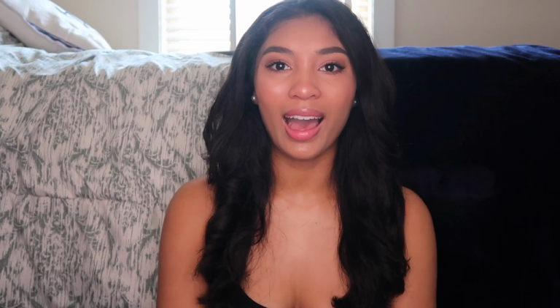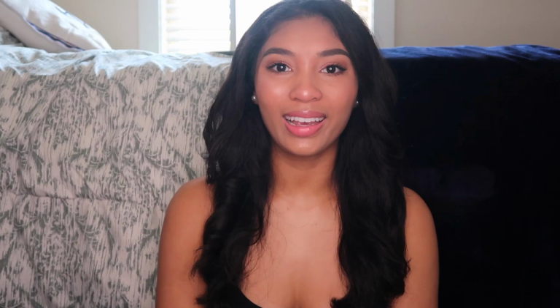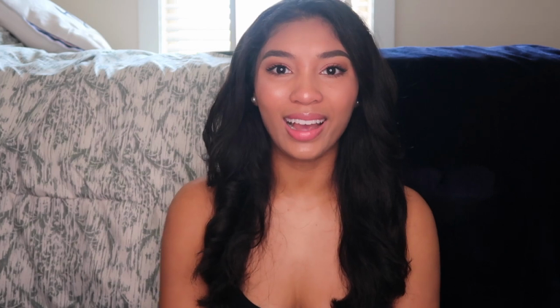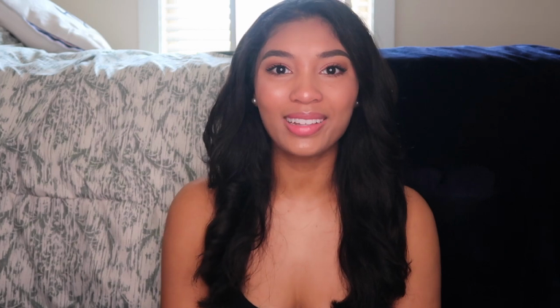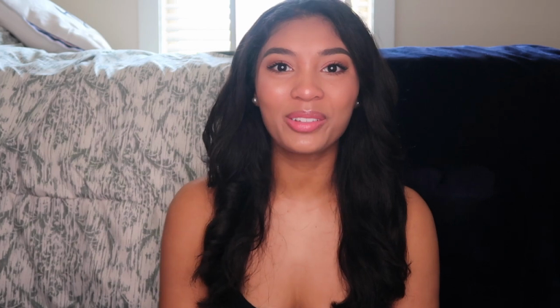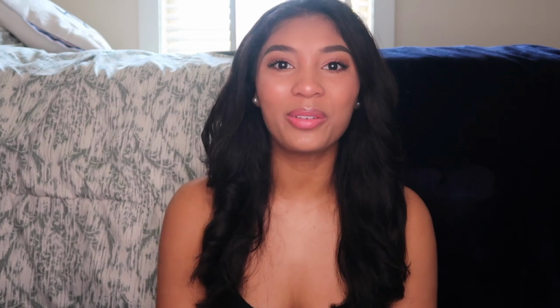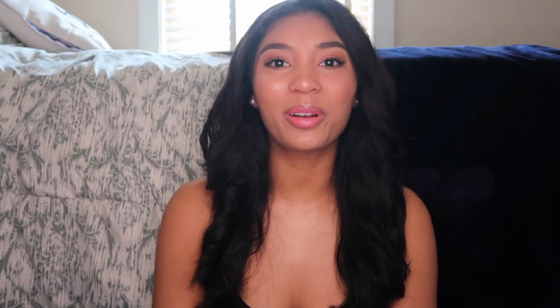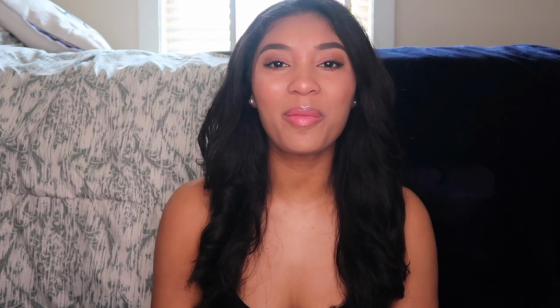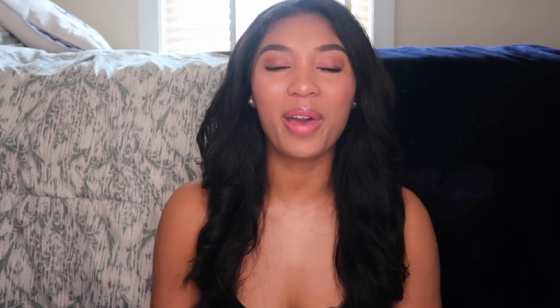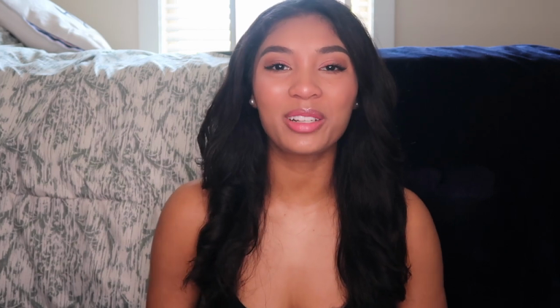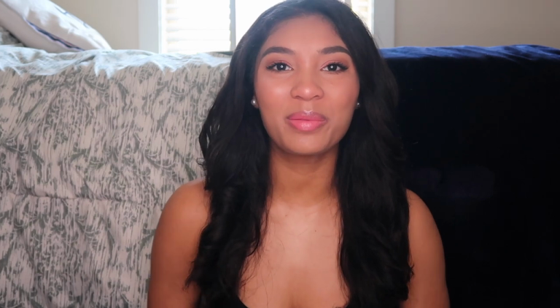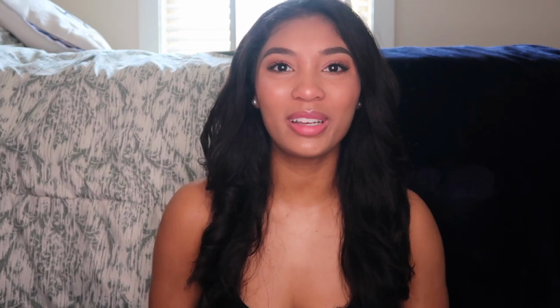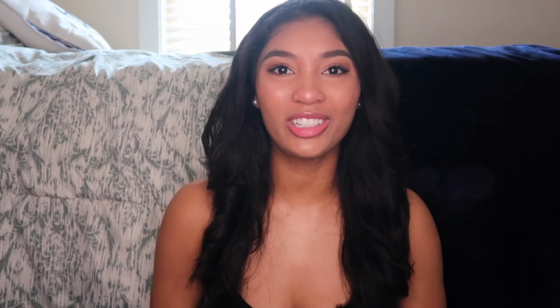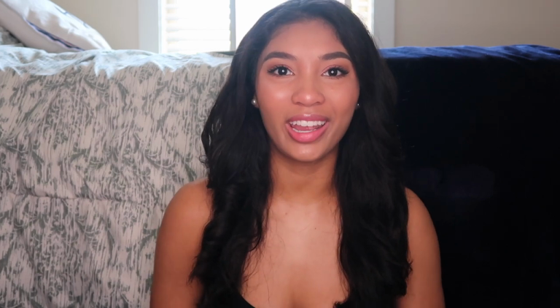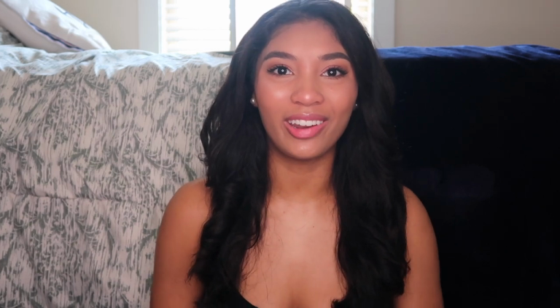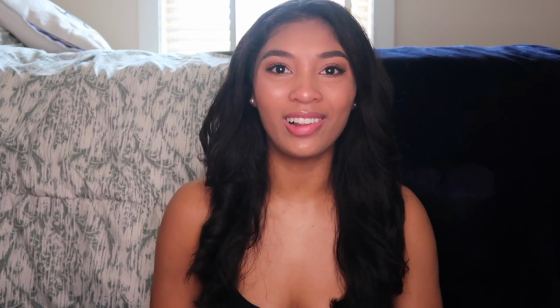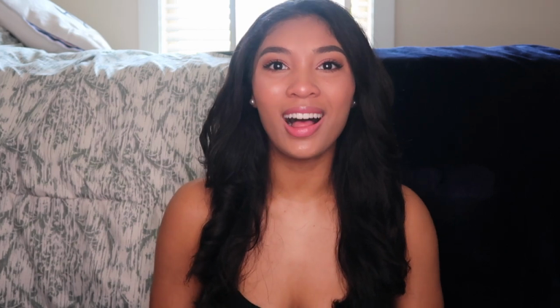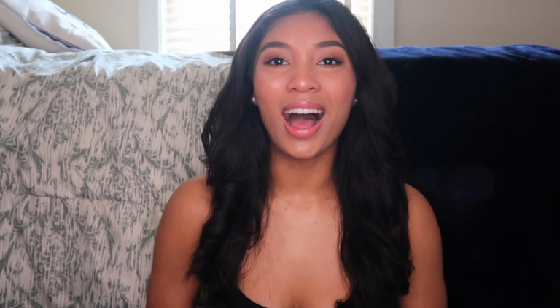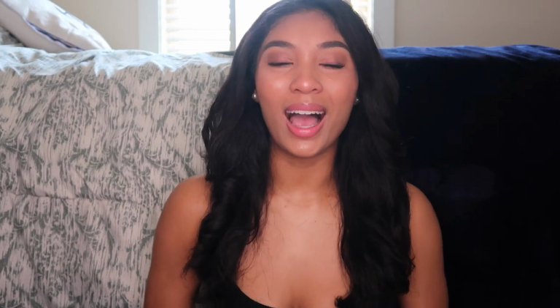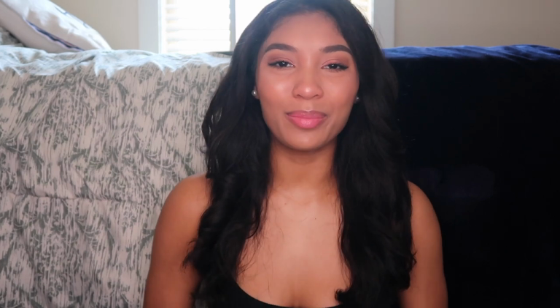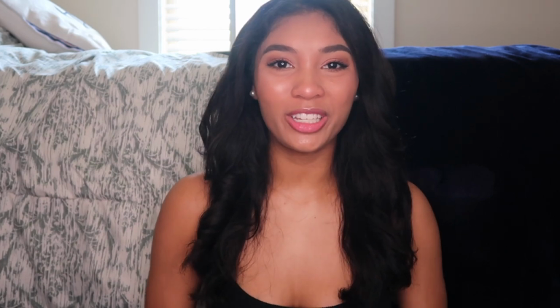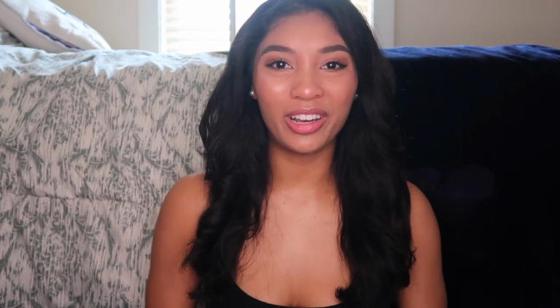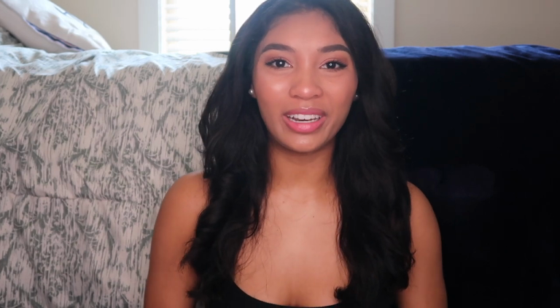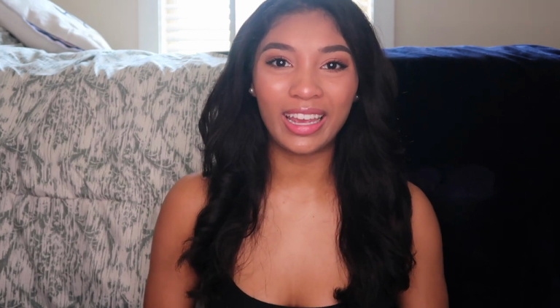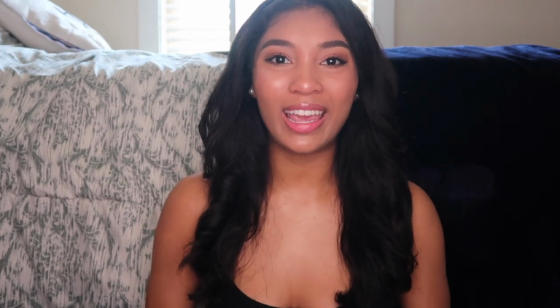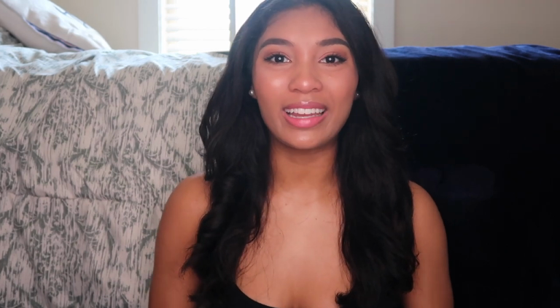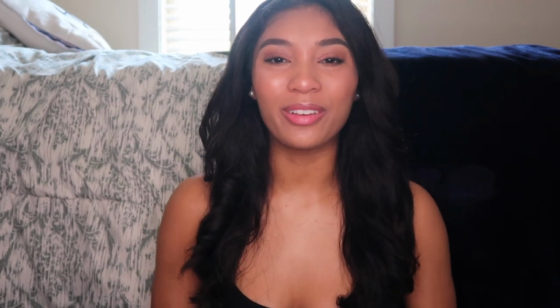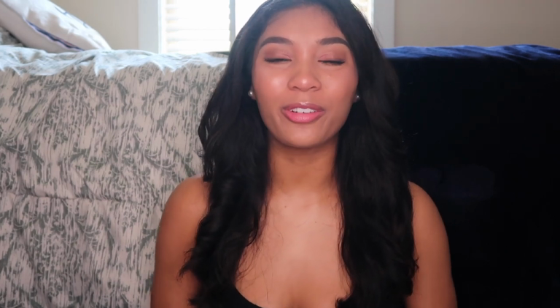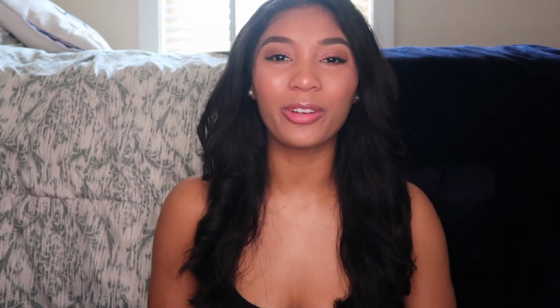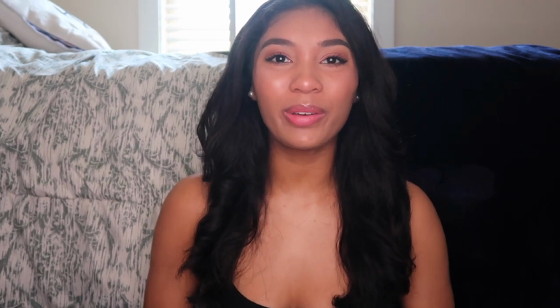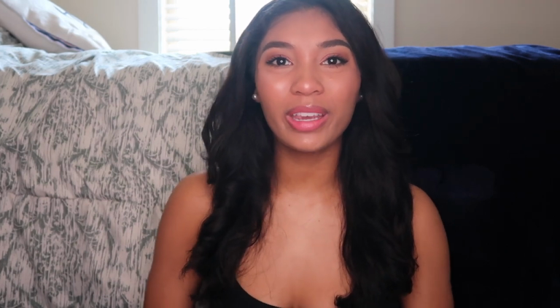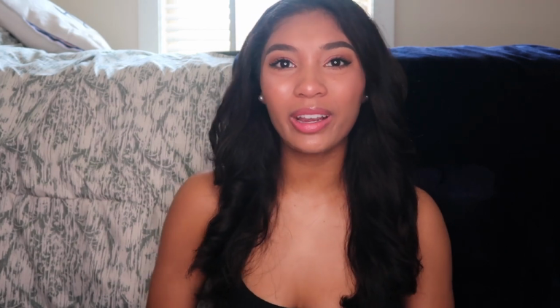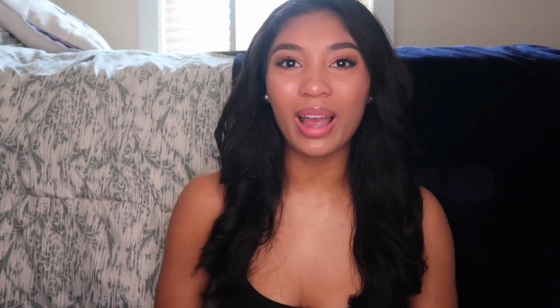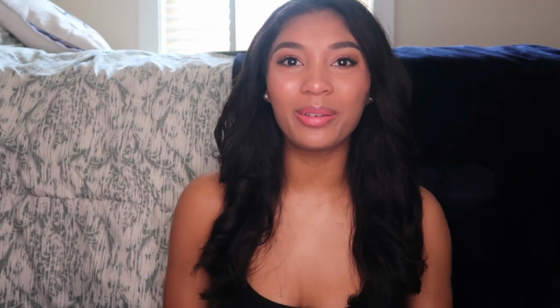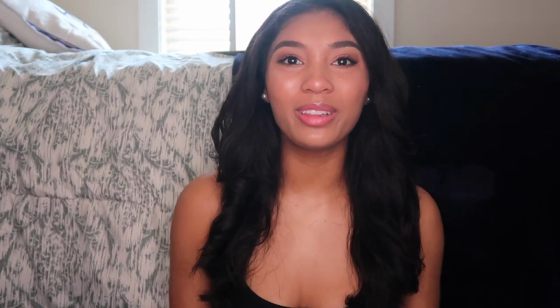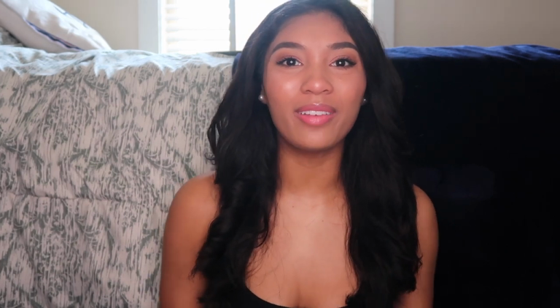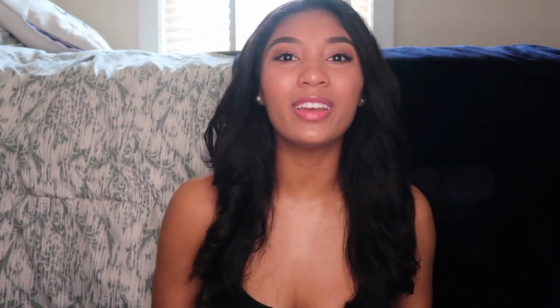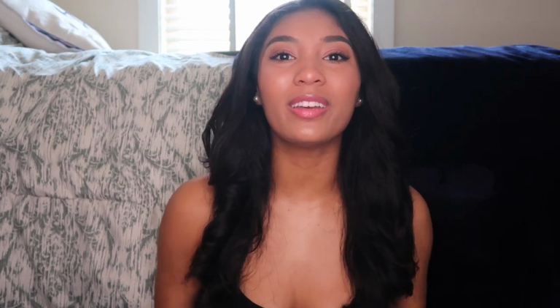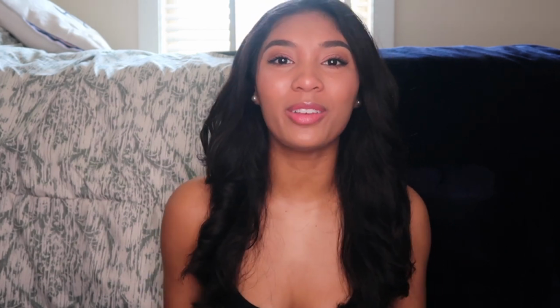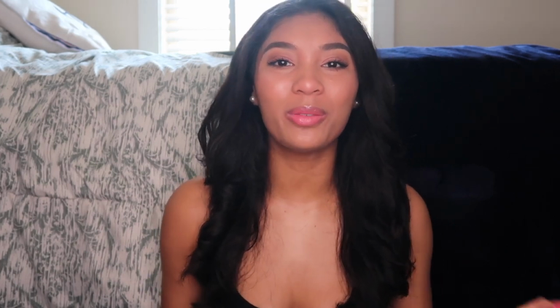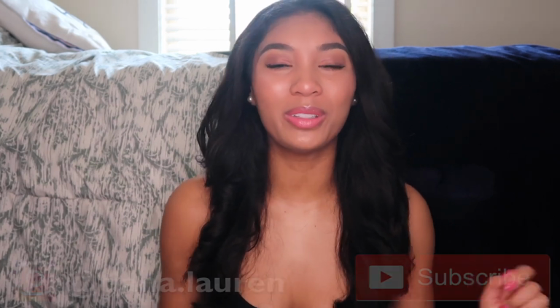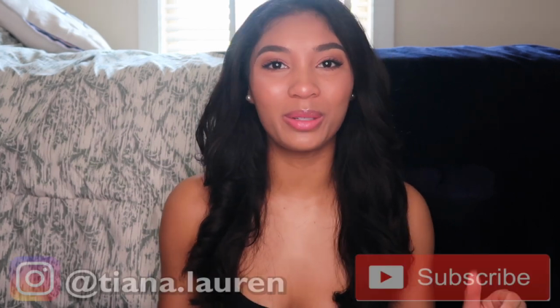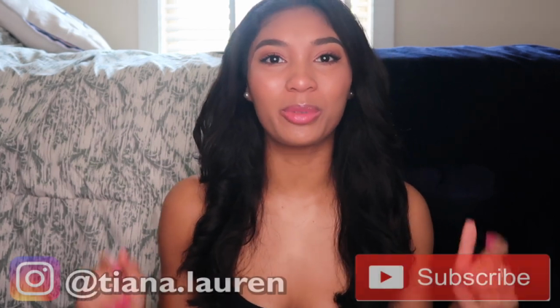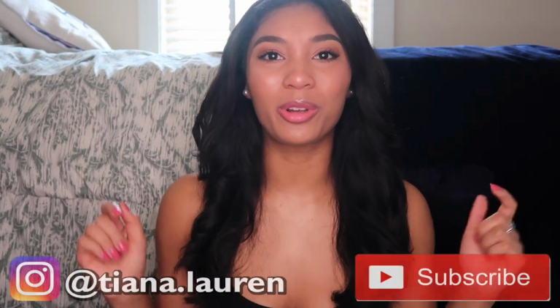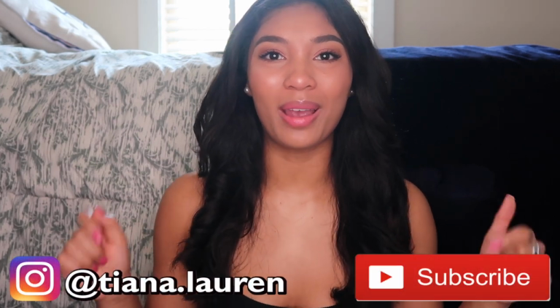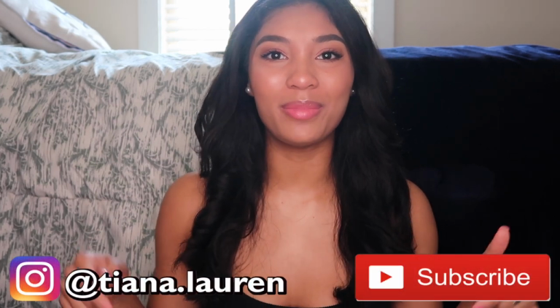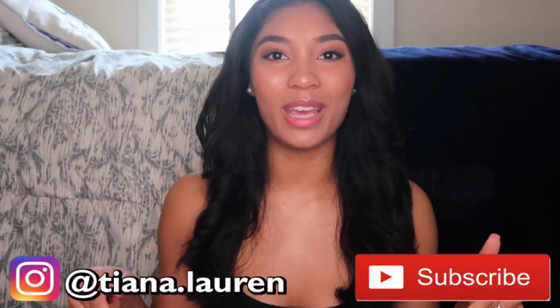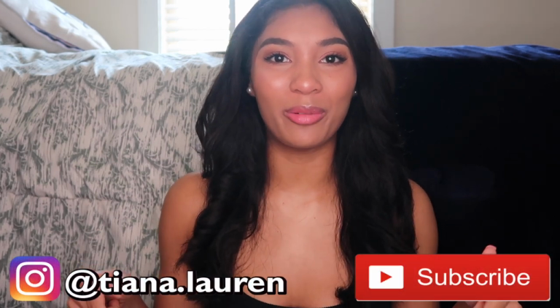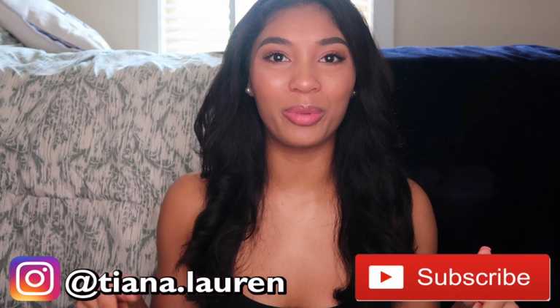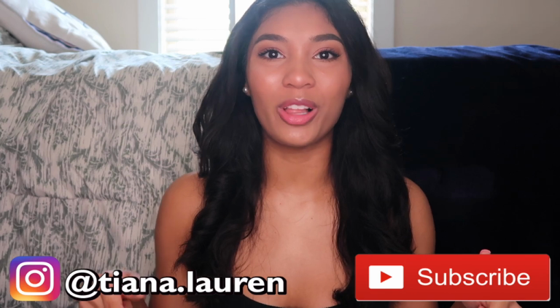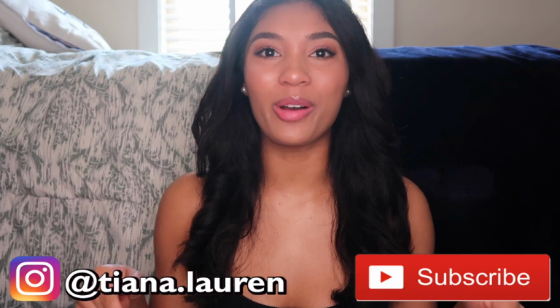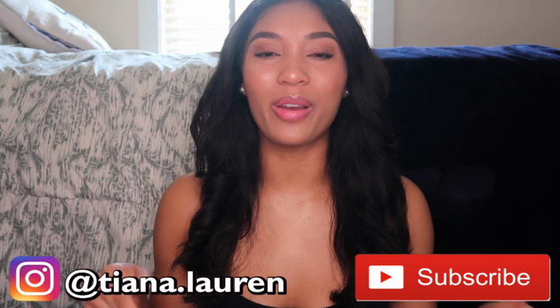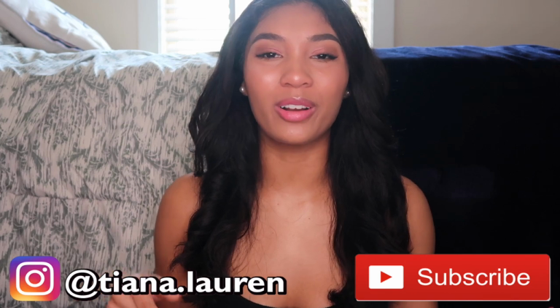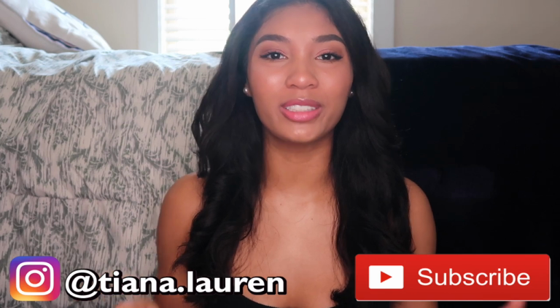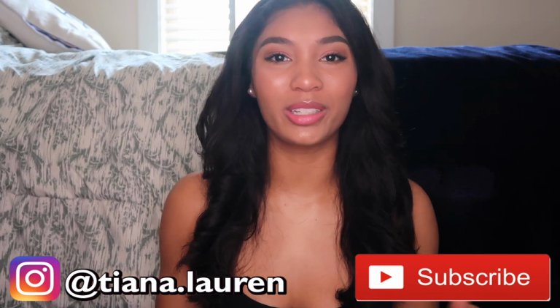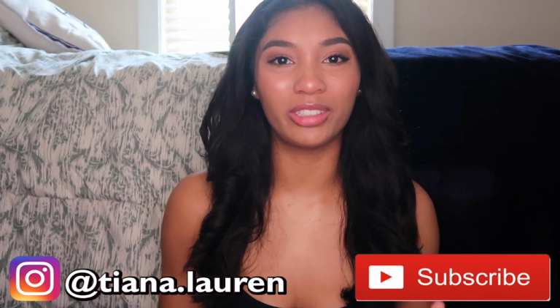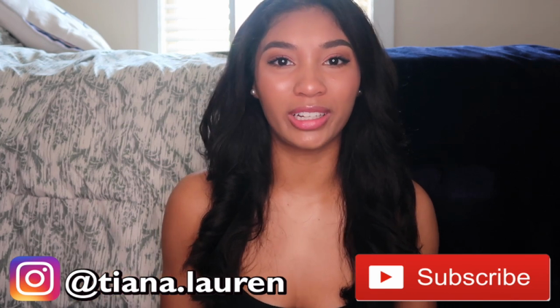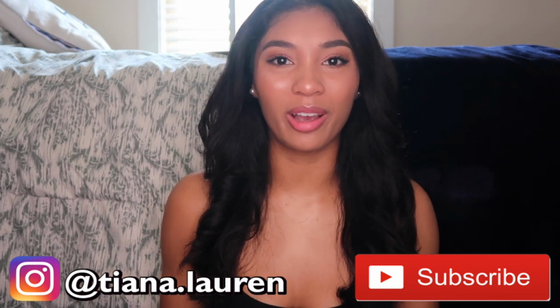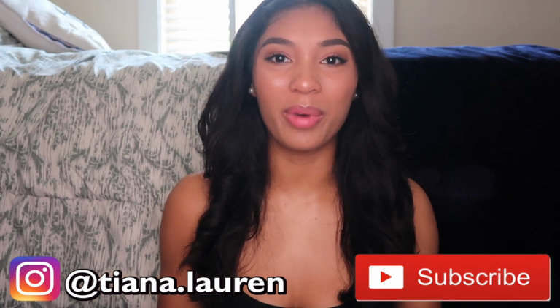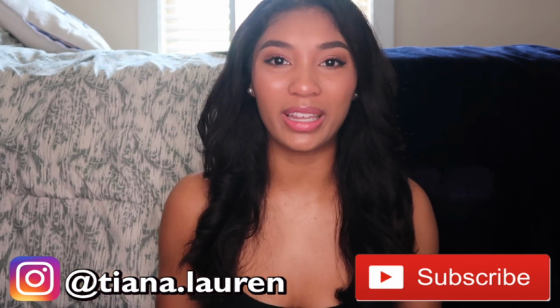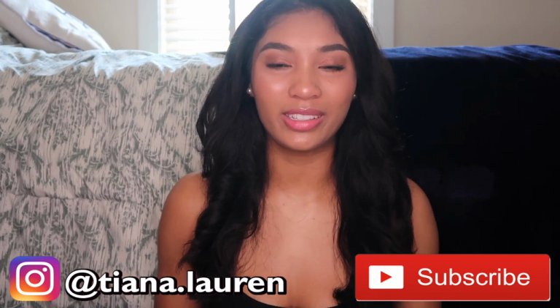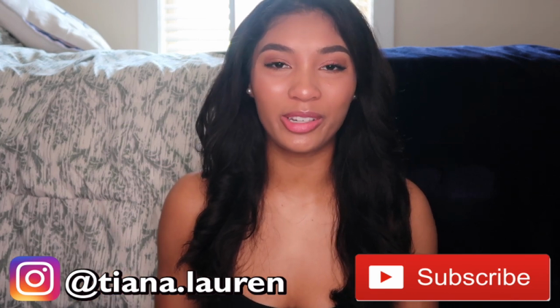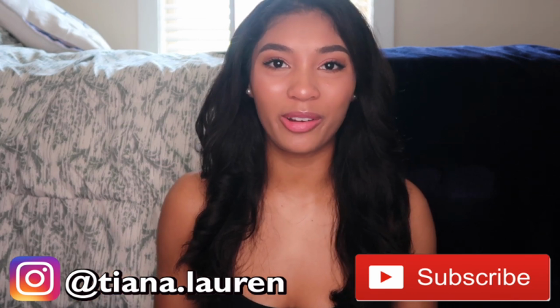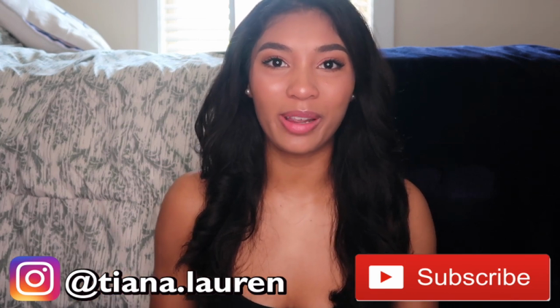Hi guys, welcome back to my channel. I'm Tiana and if you're new here I would love it if you would subscribe down below and also check out my Instagram.